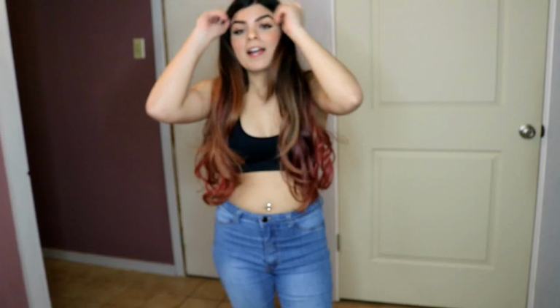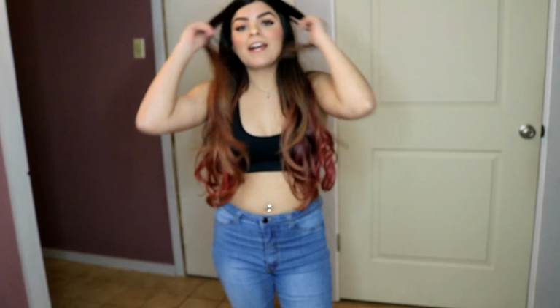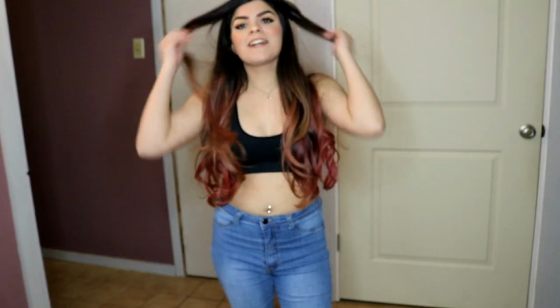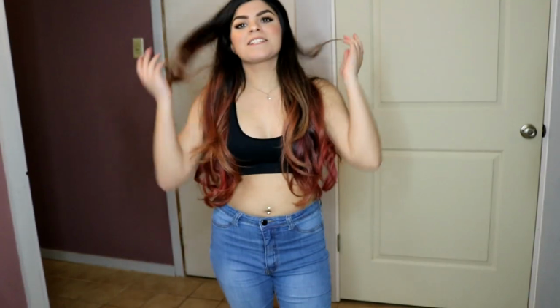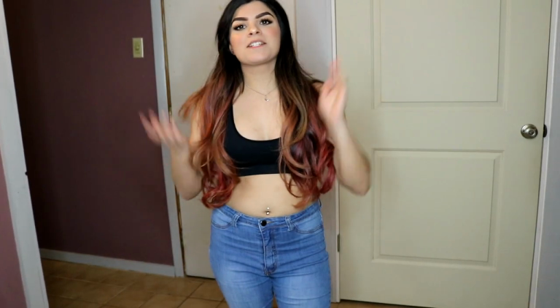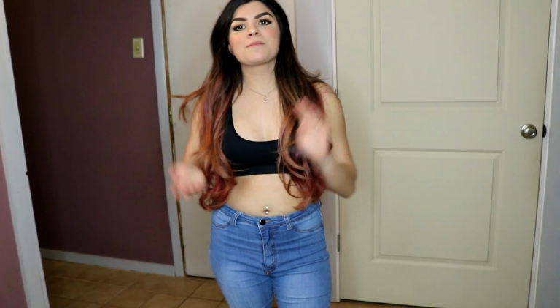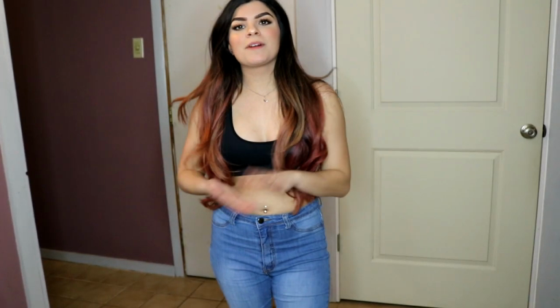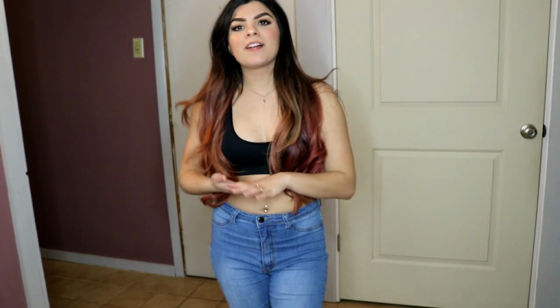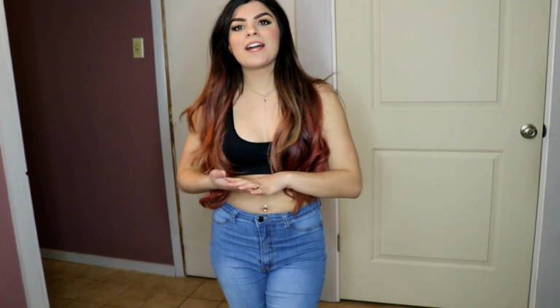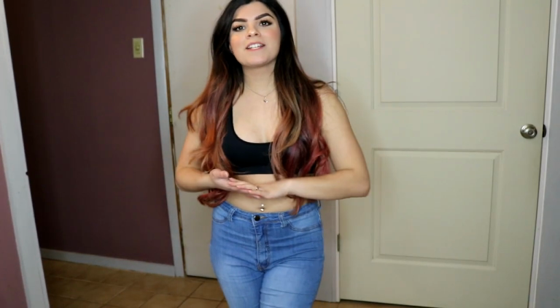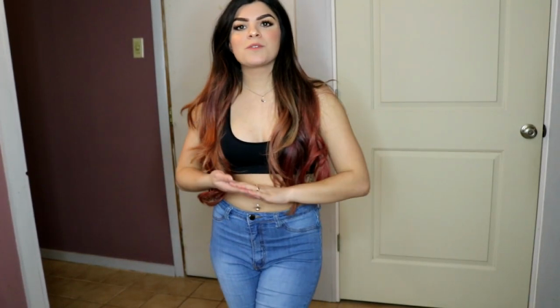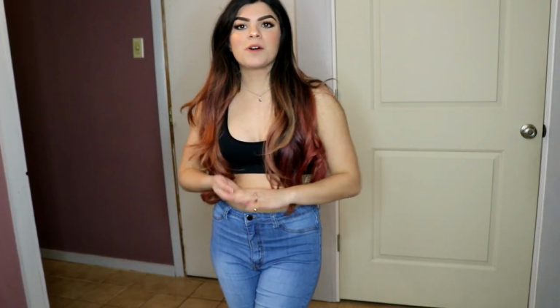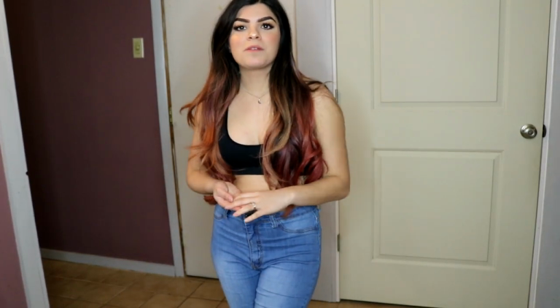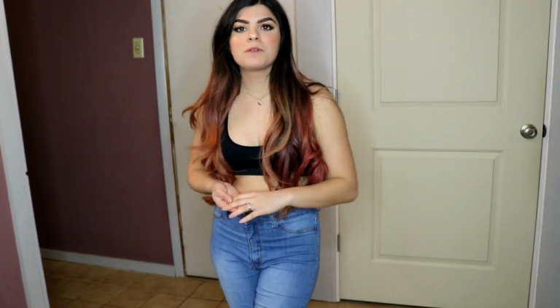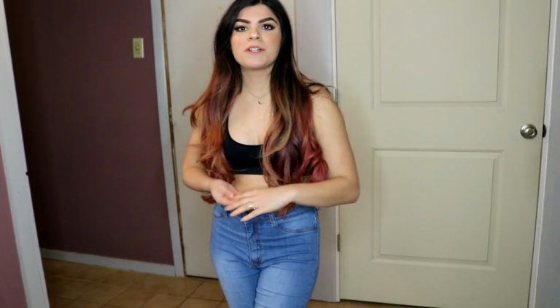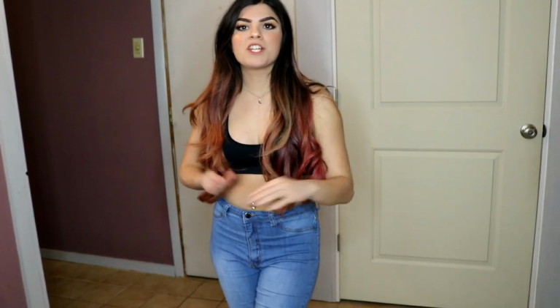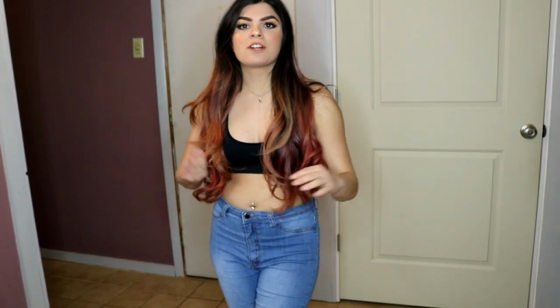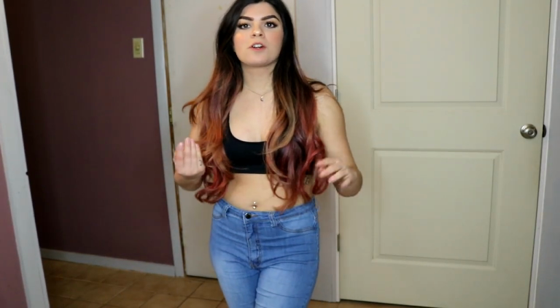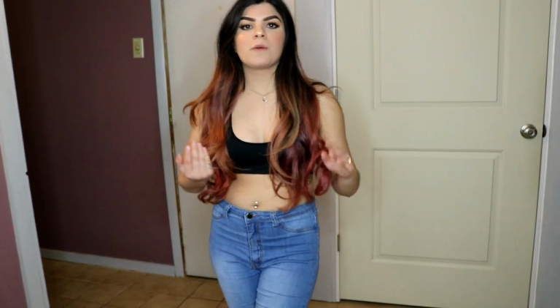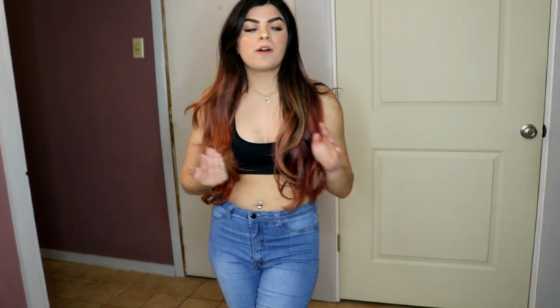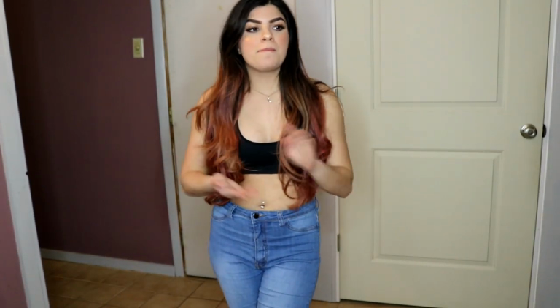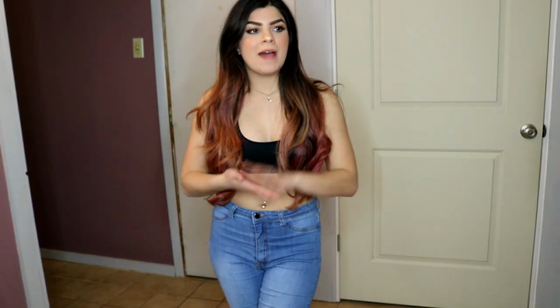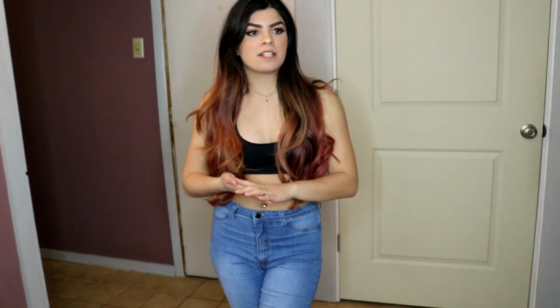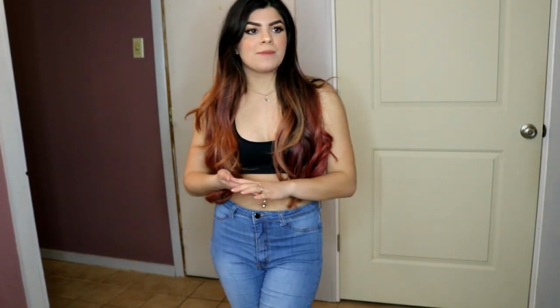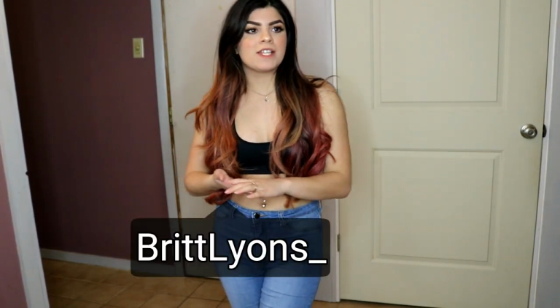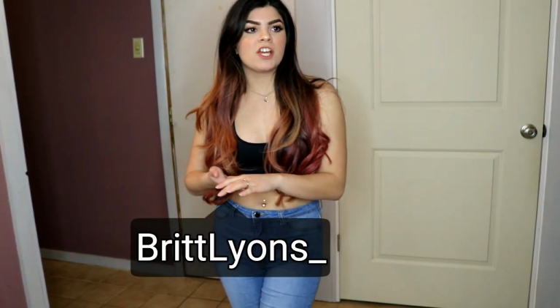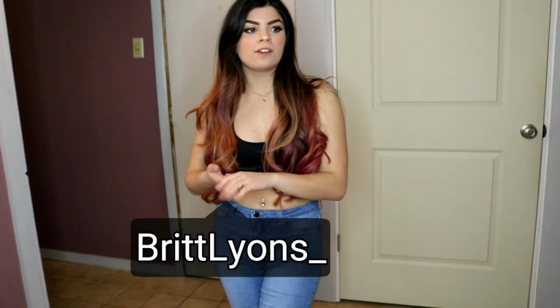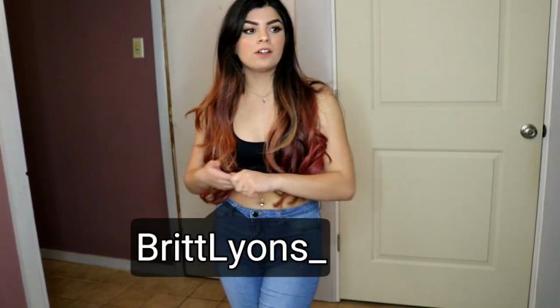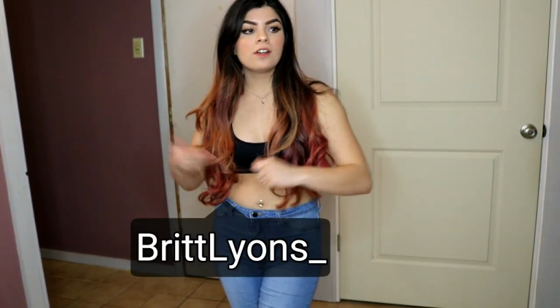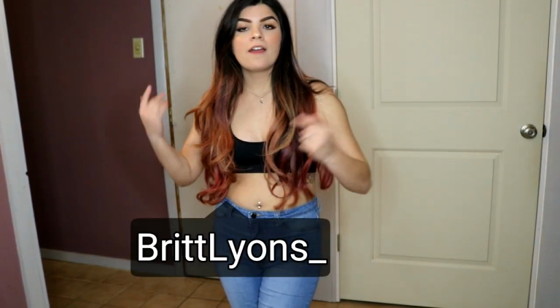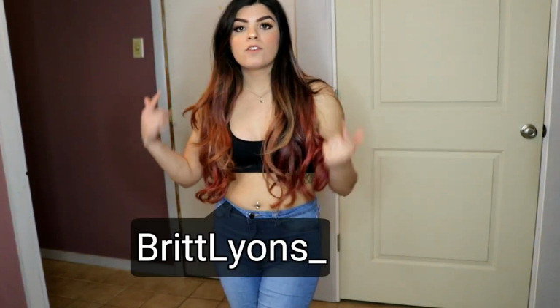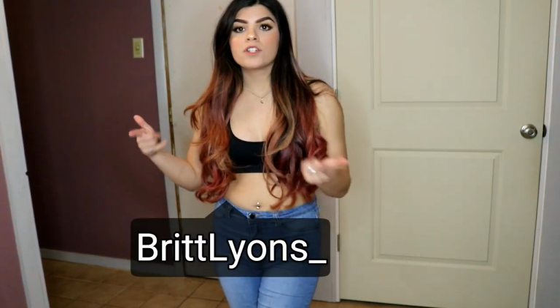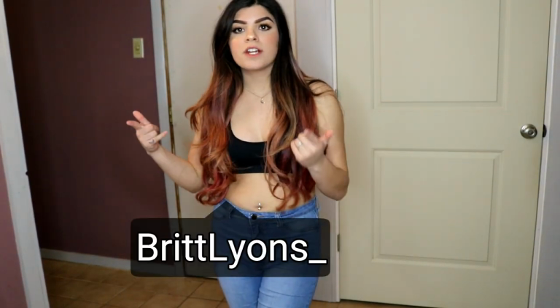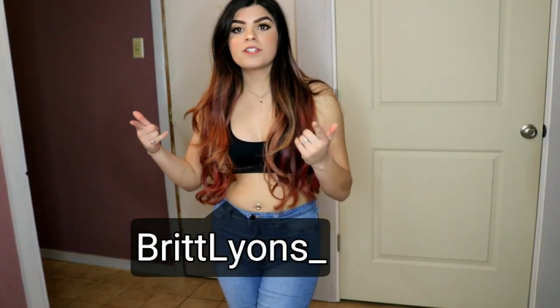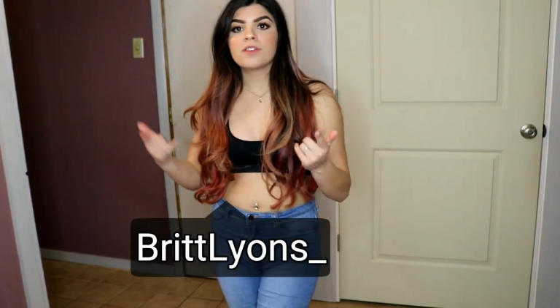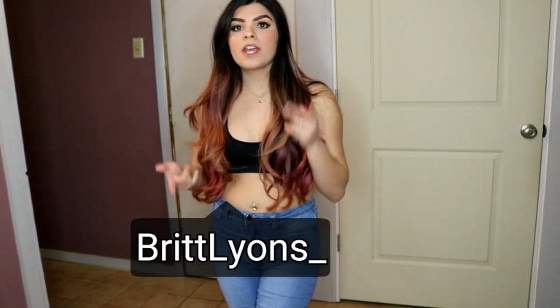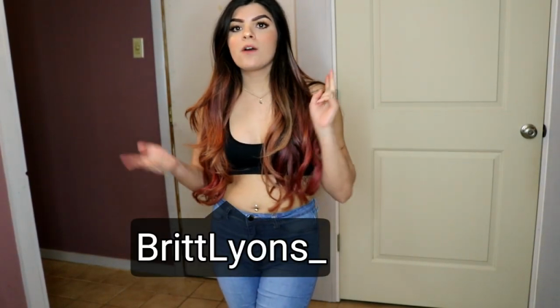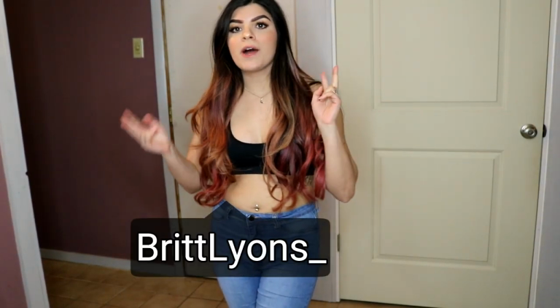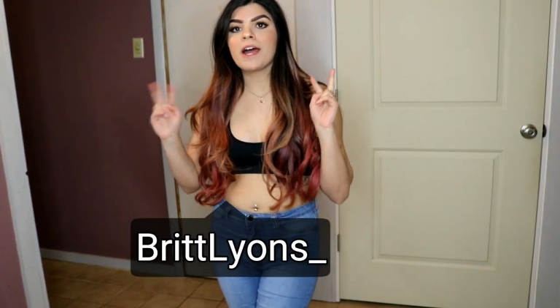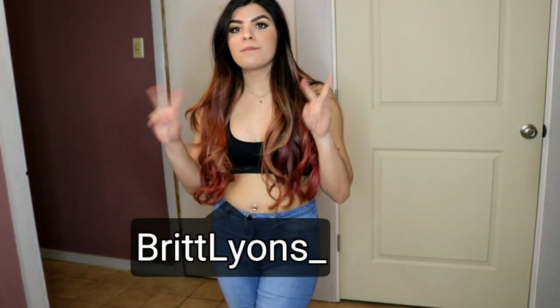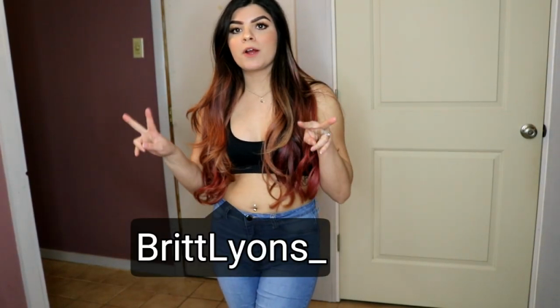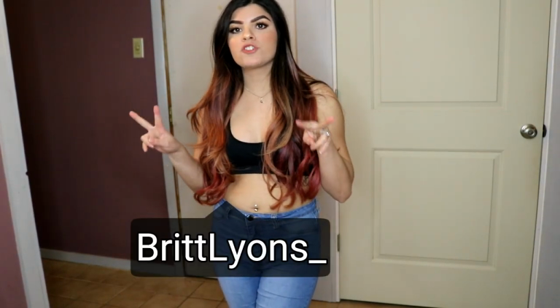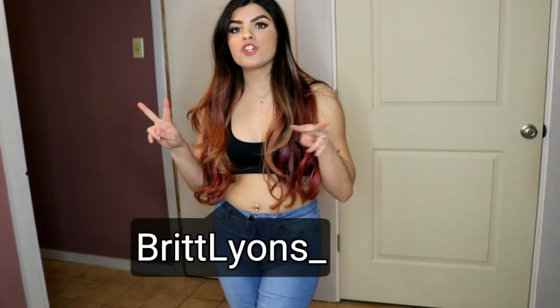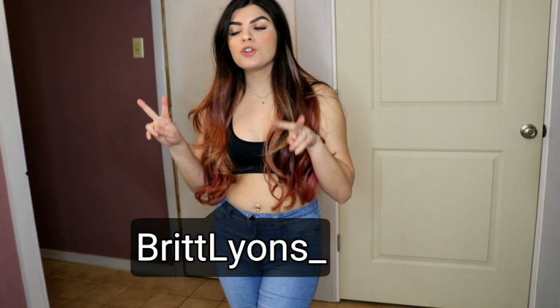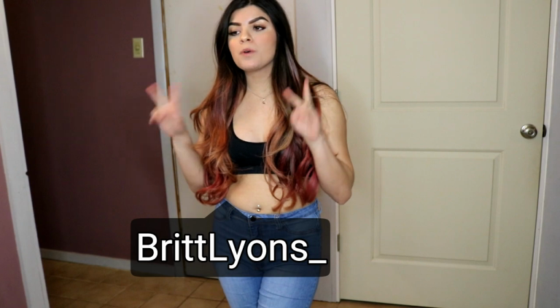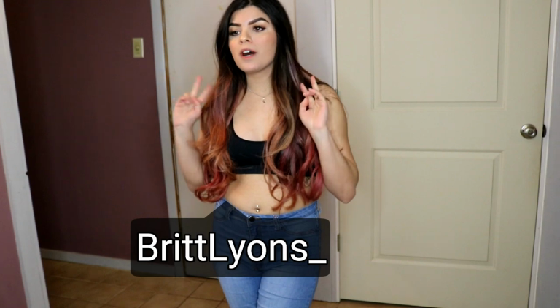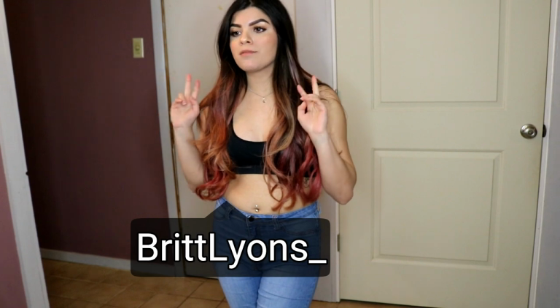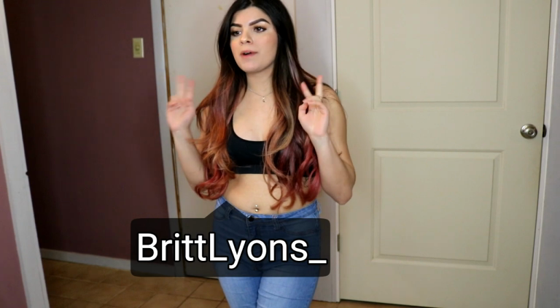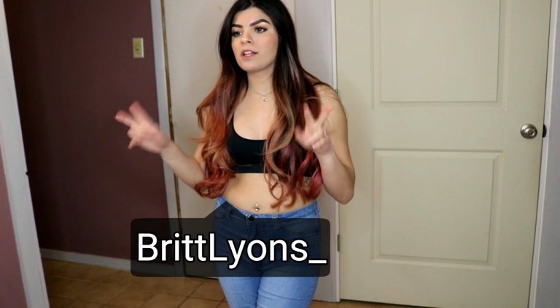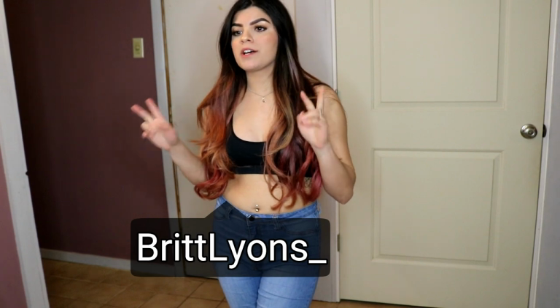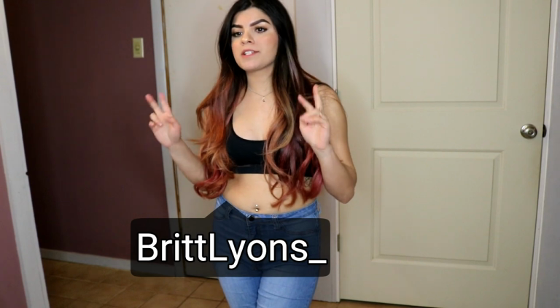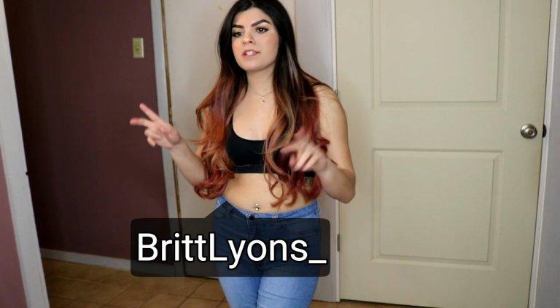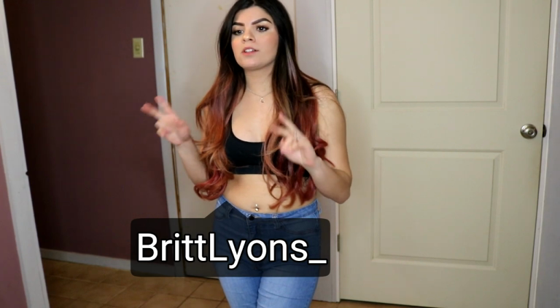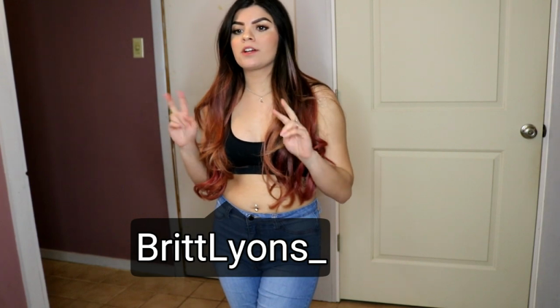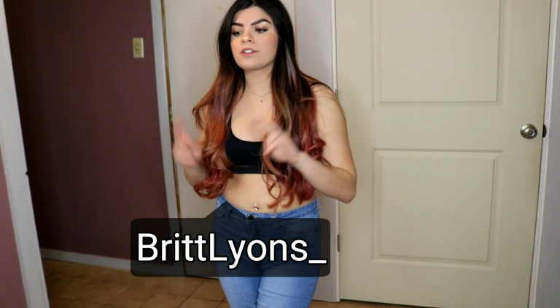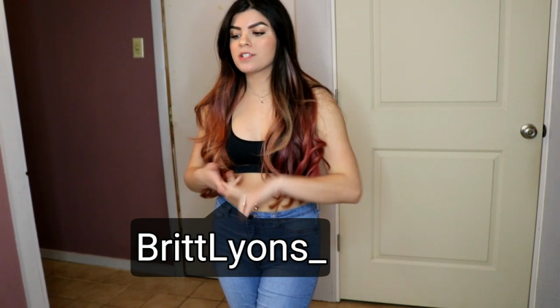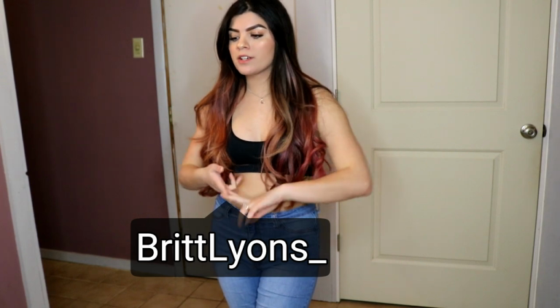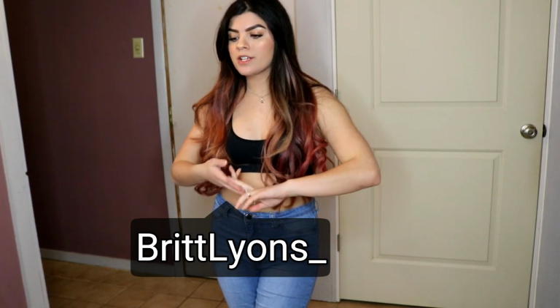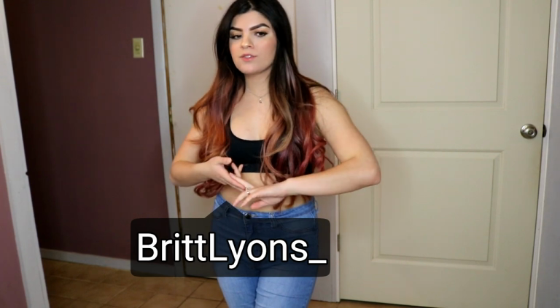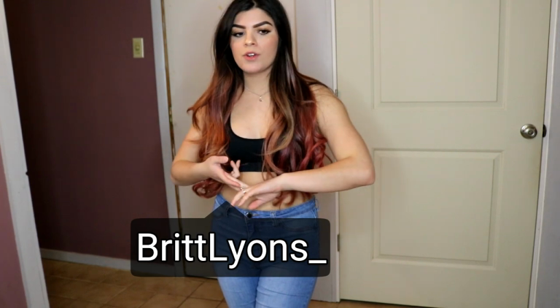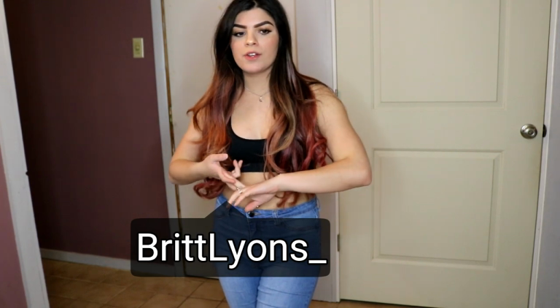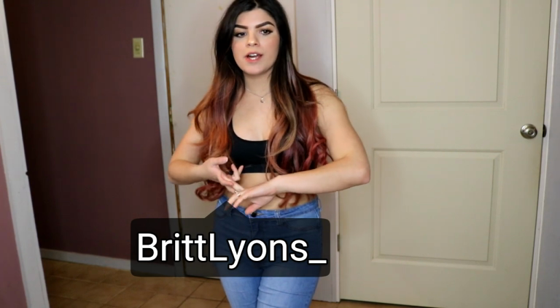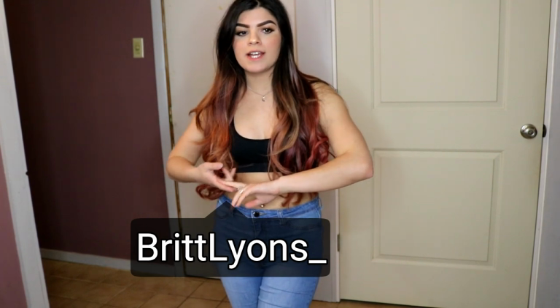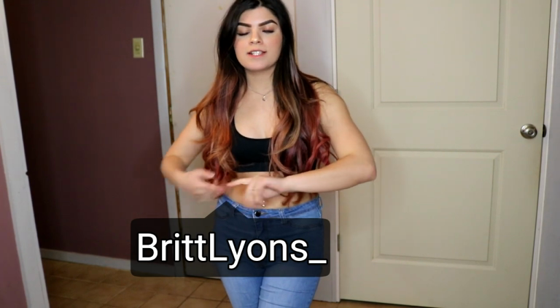Hi guys, it's Brit Lyons. Welcome to my channel or welcome back to my channel. For today's video, I have part two of my closet declutter series for you guys.